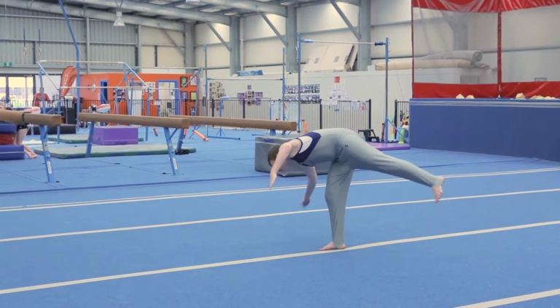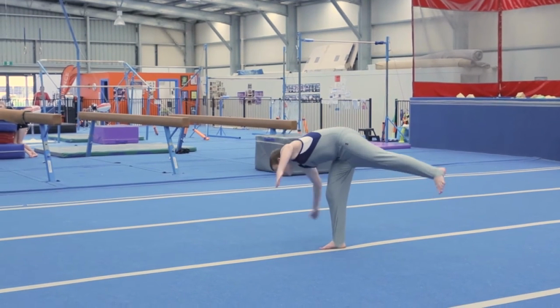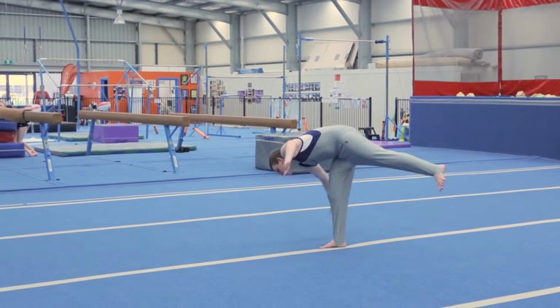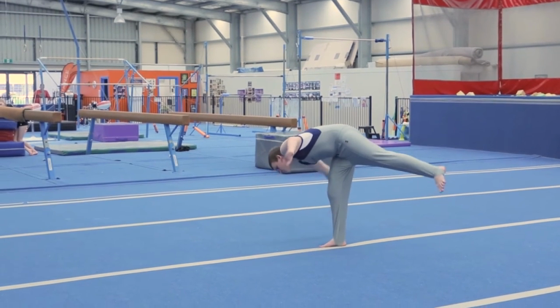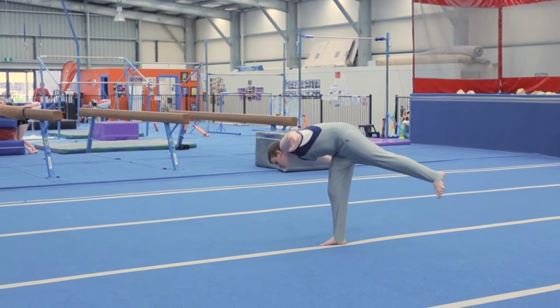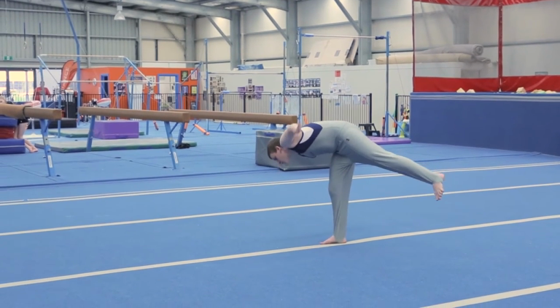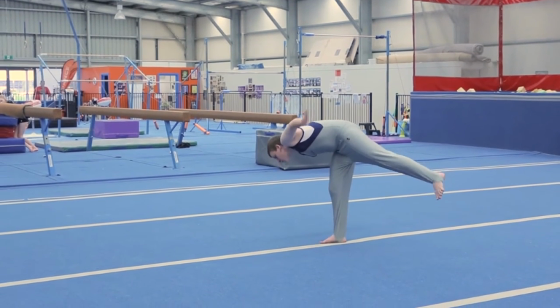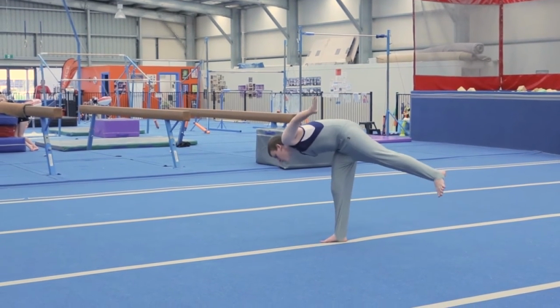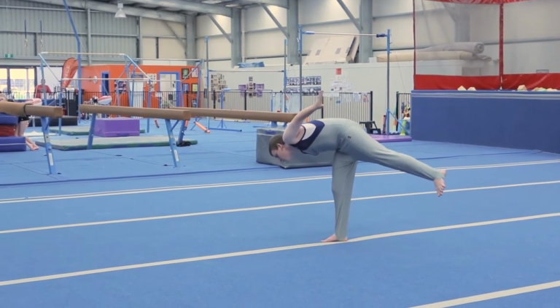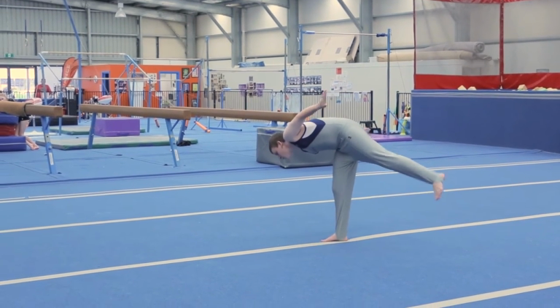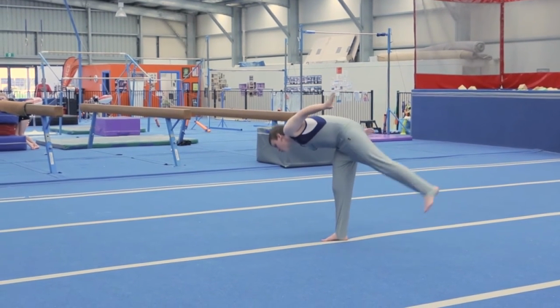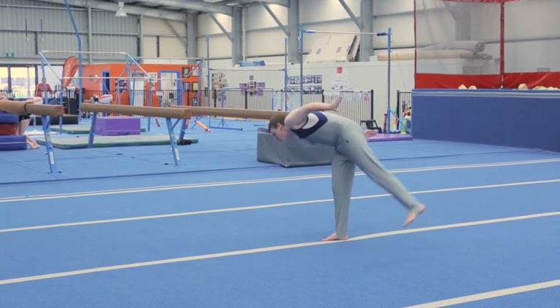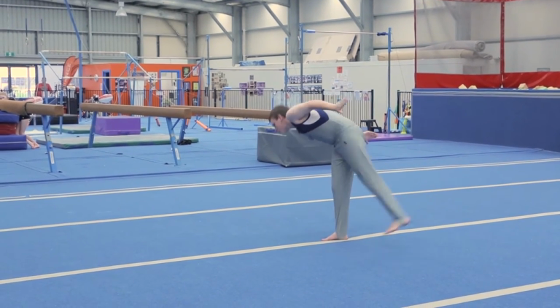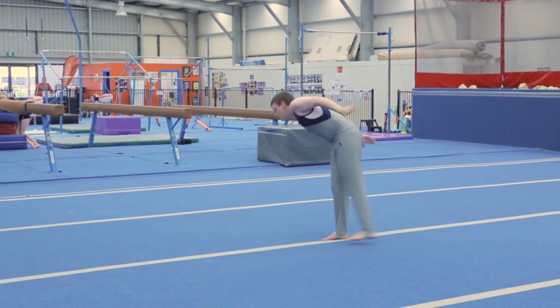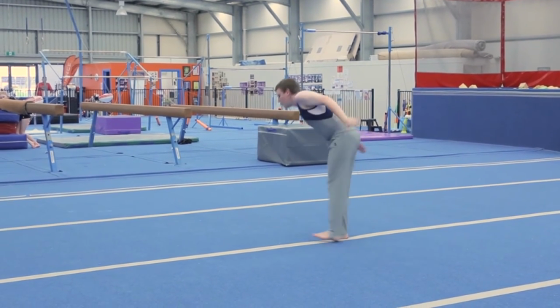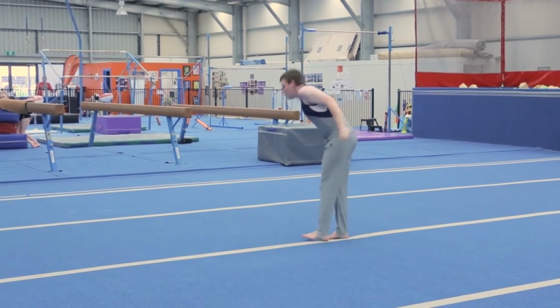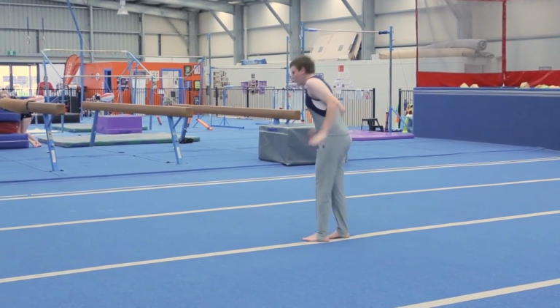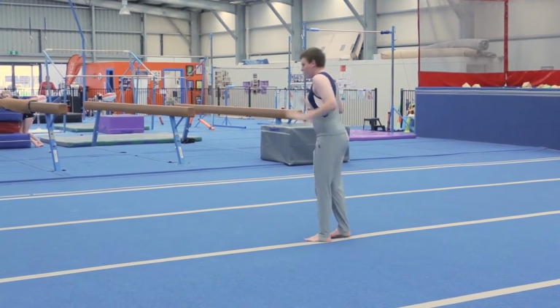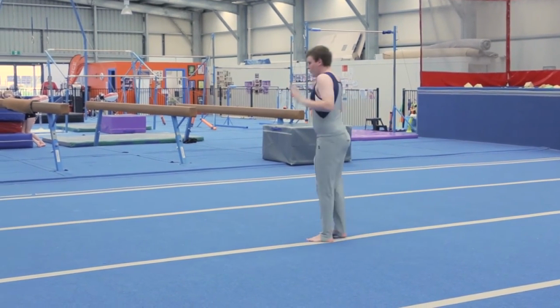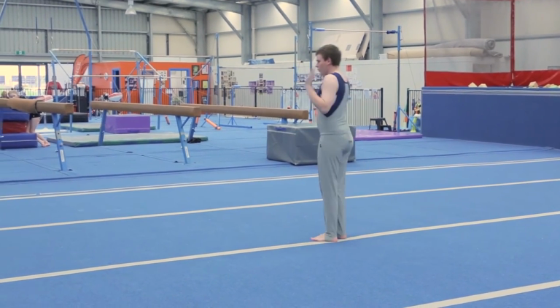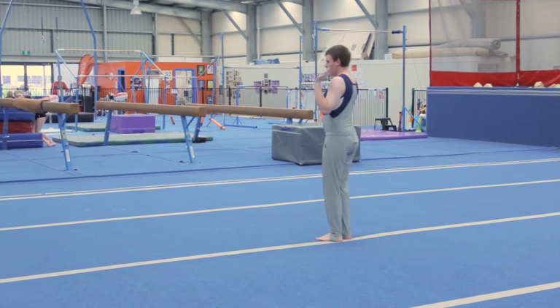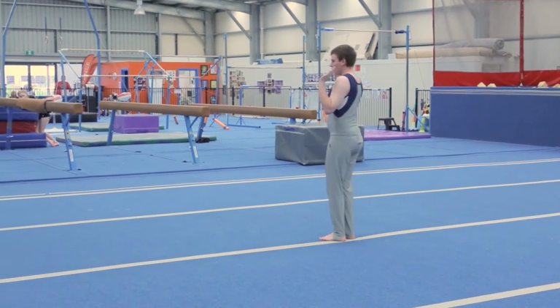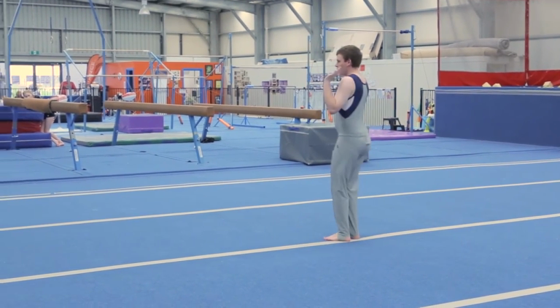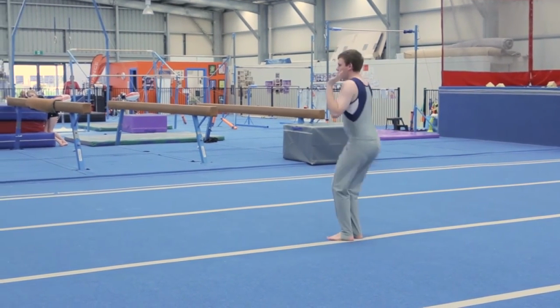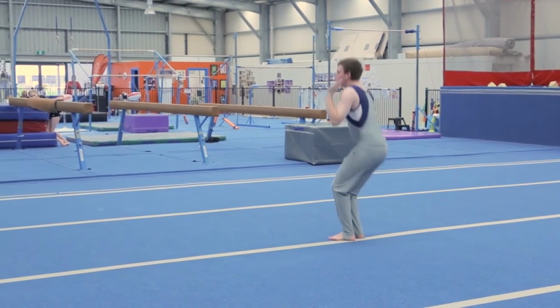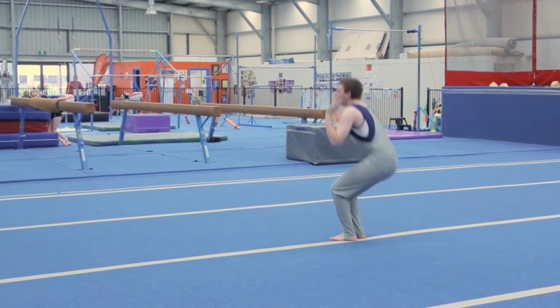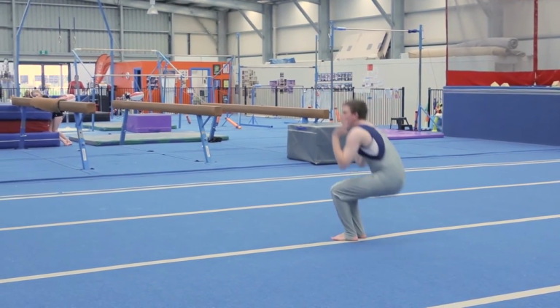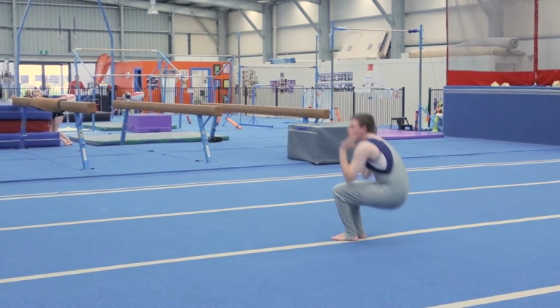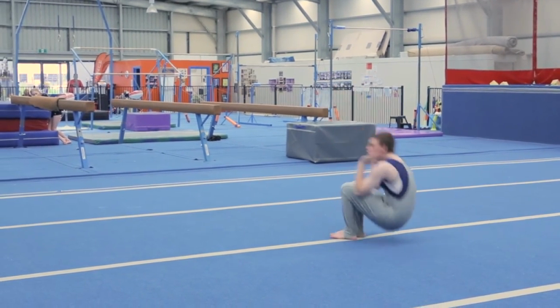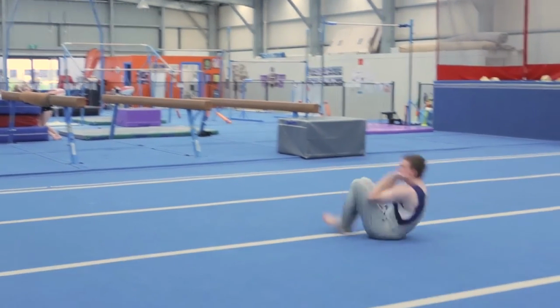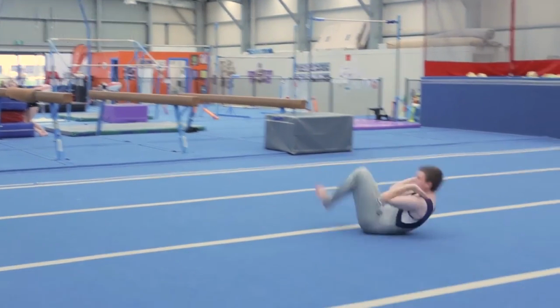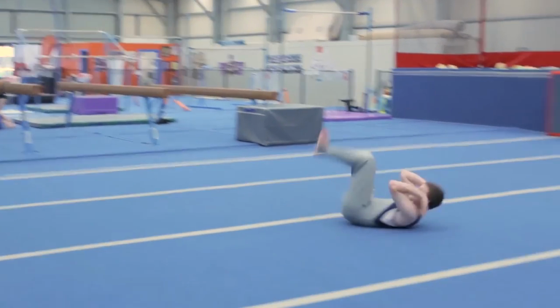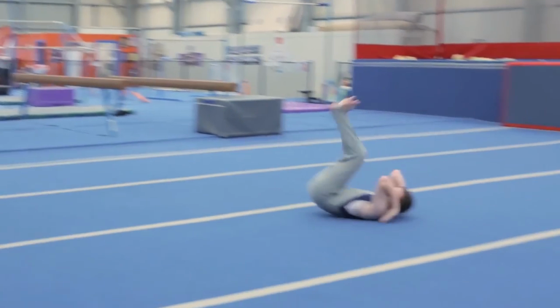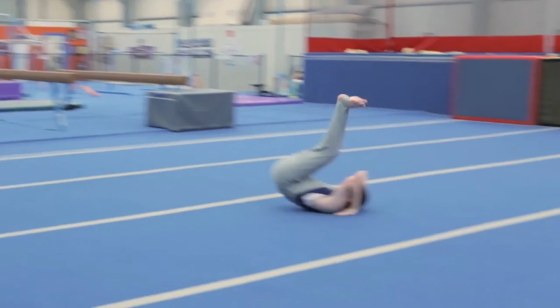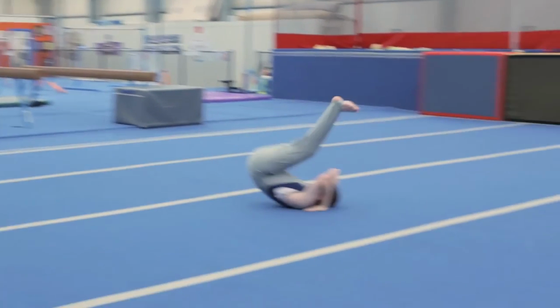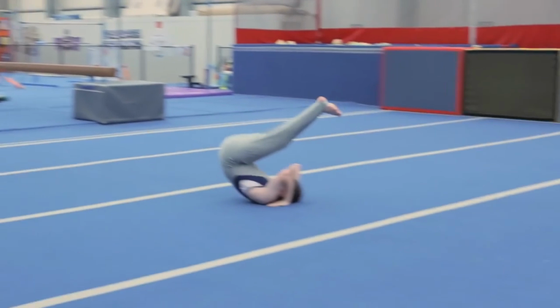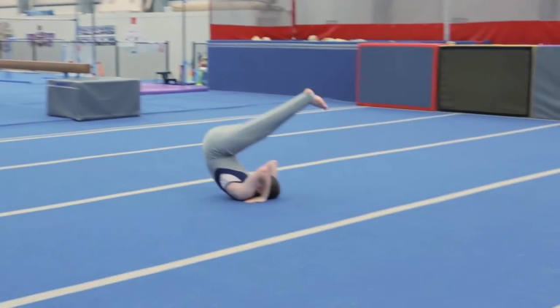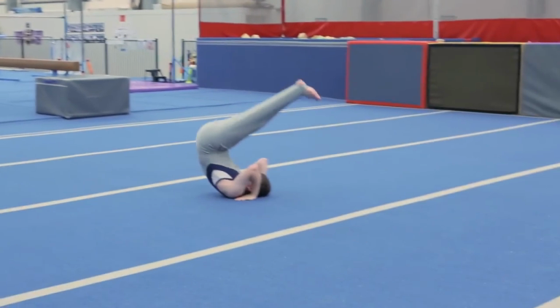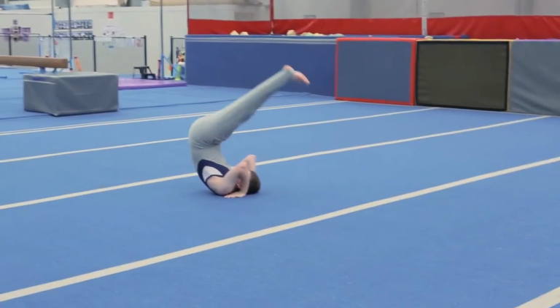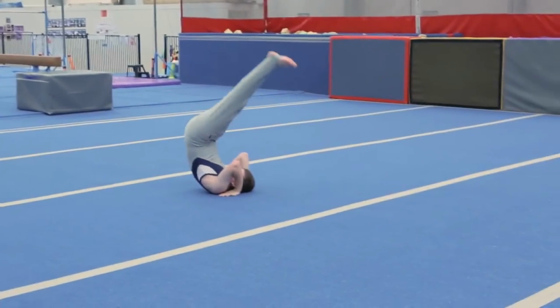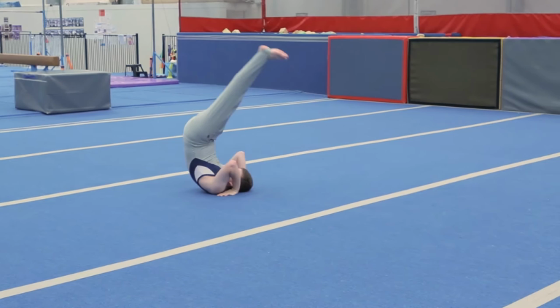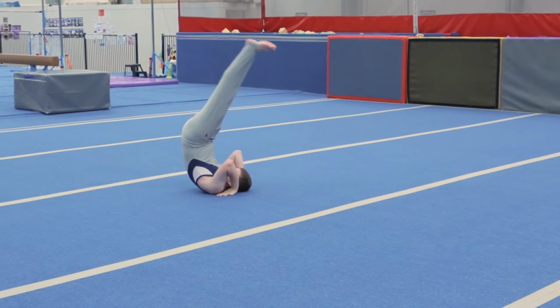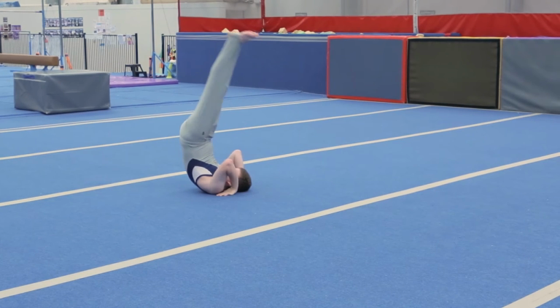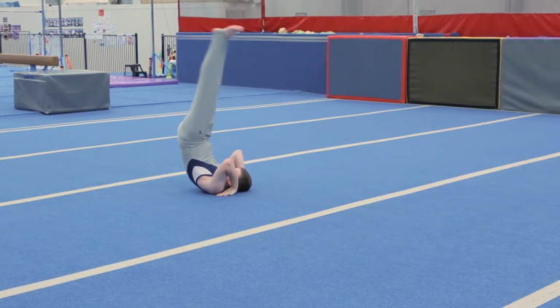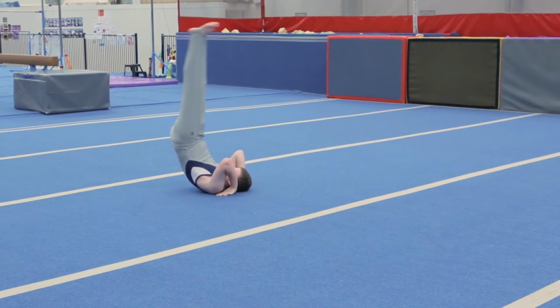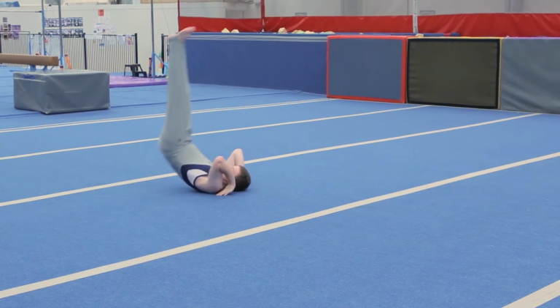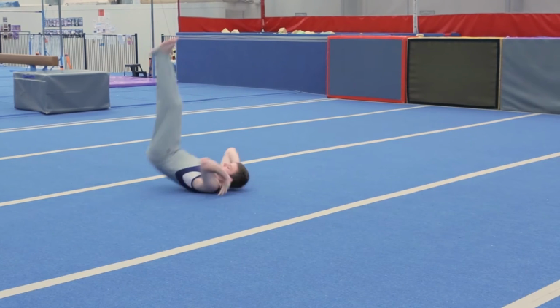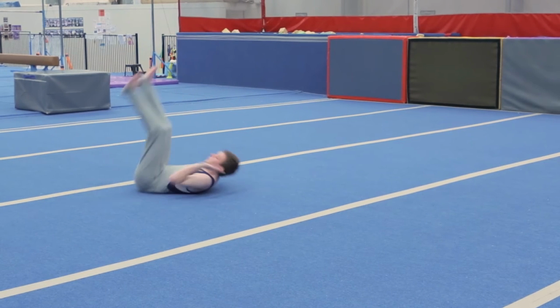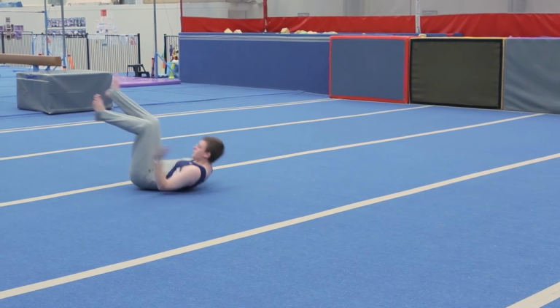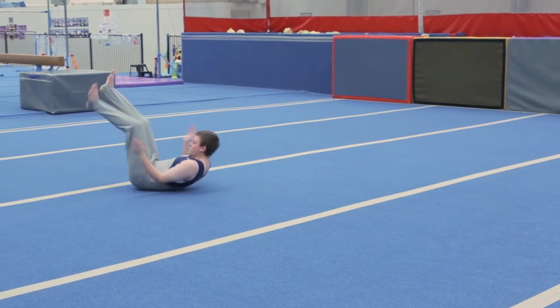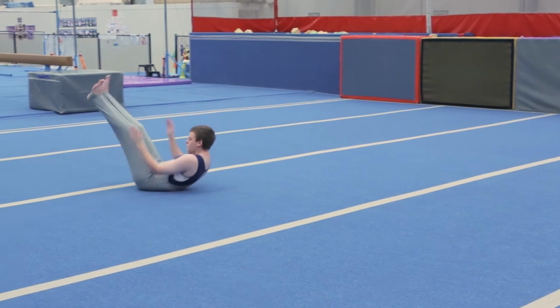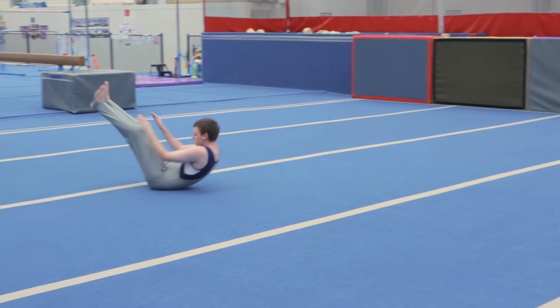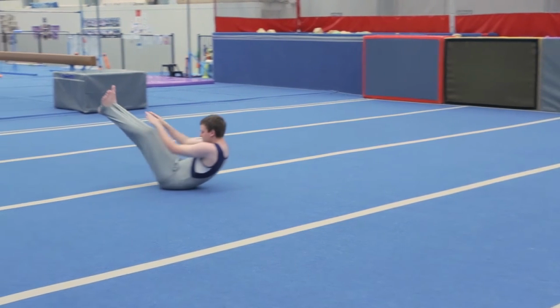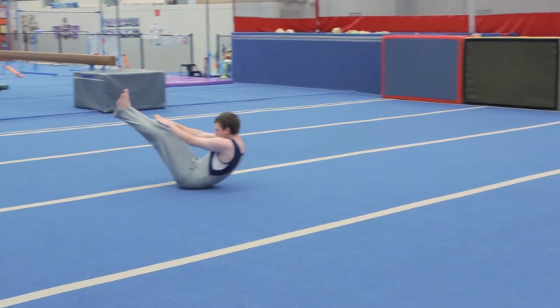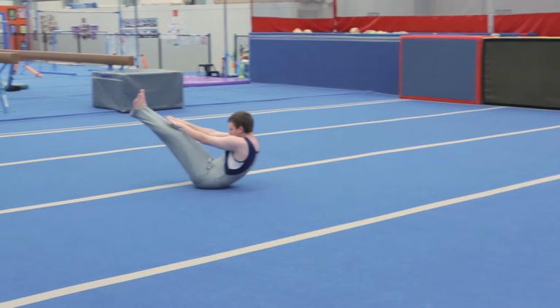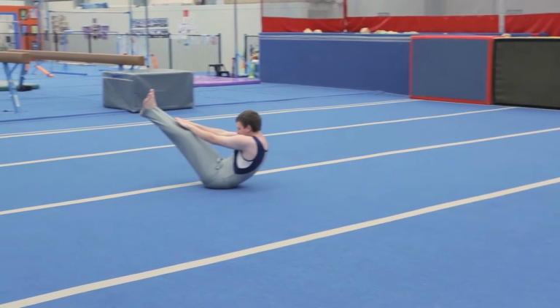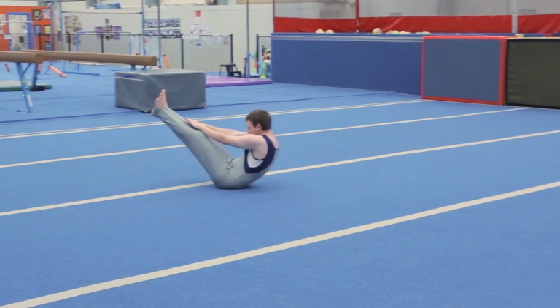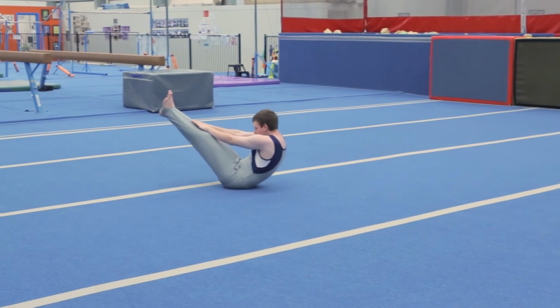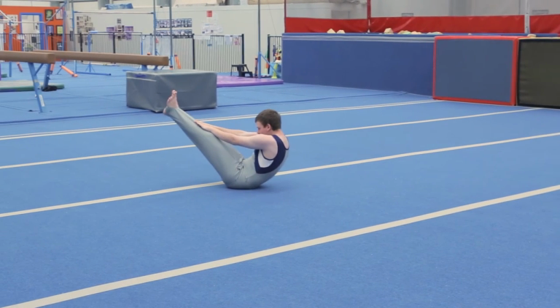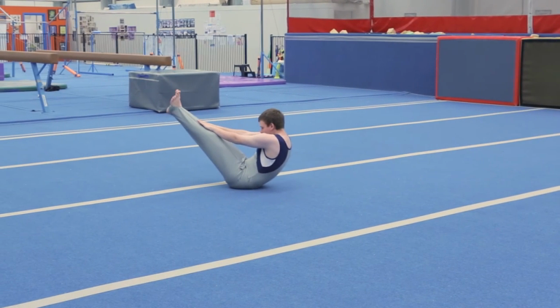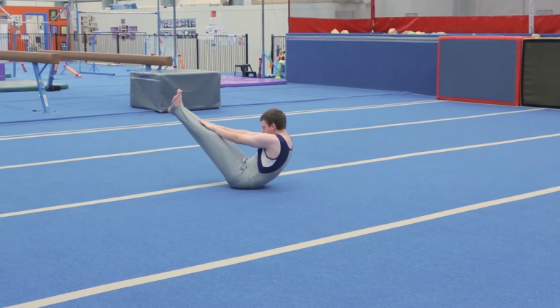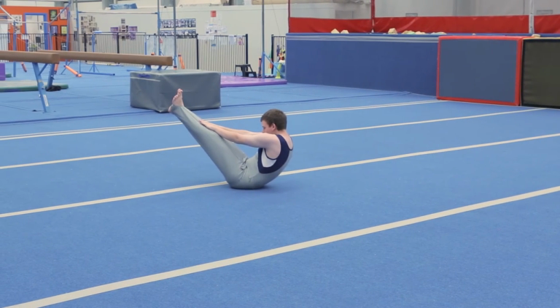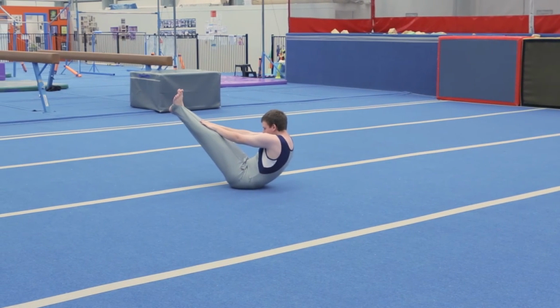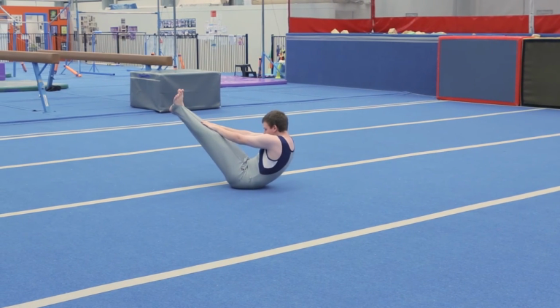Squat down to roll backwards to candlestick. V-sit, lower body down.